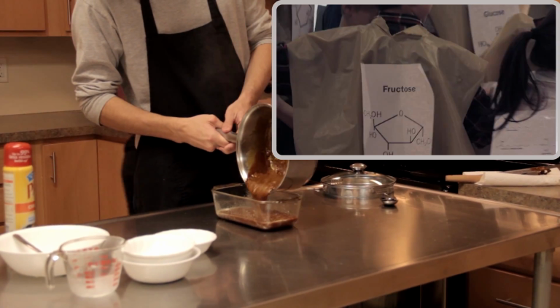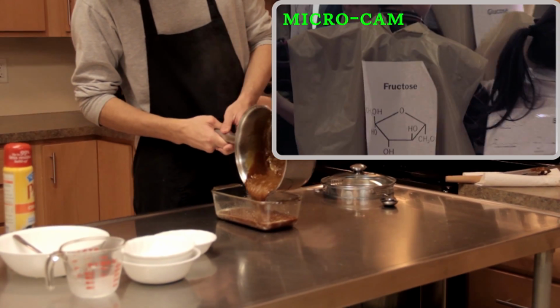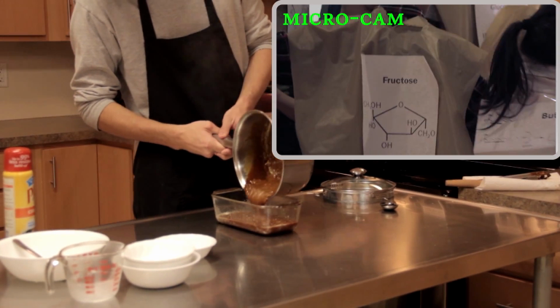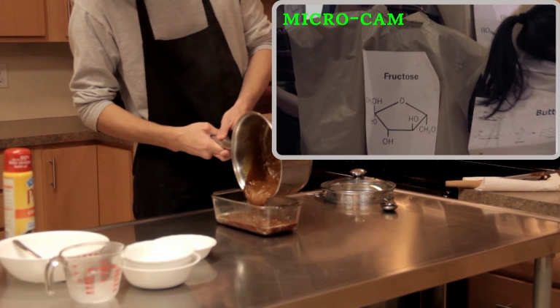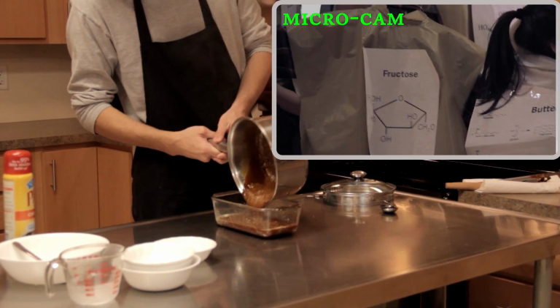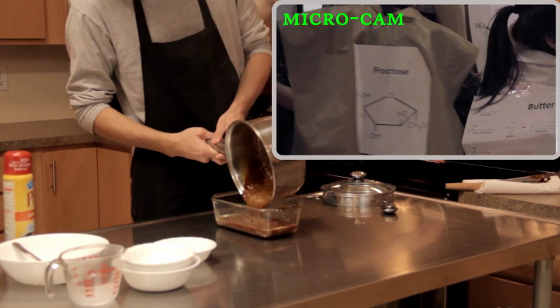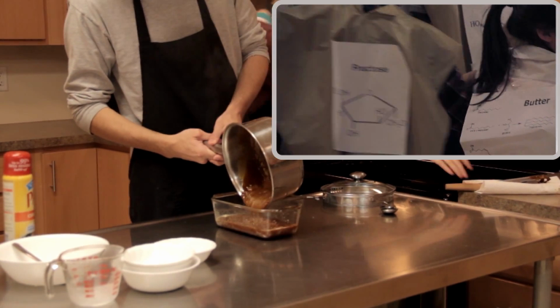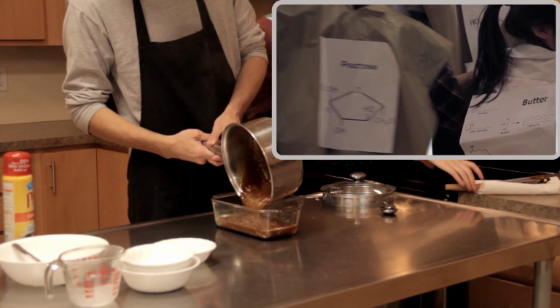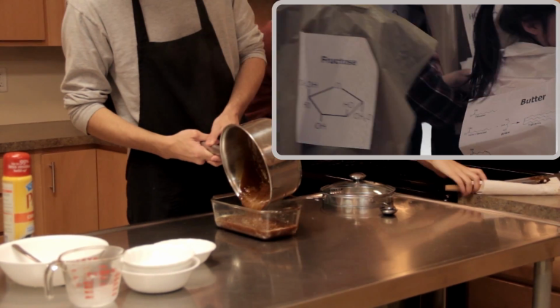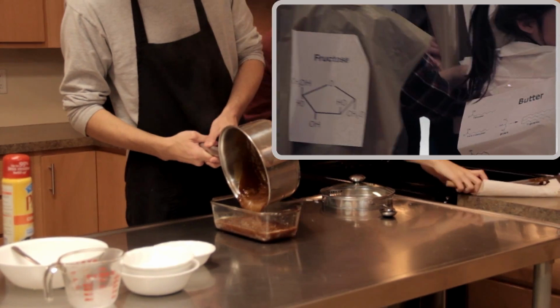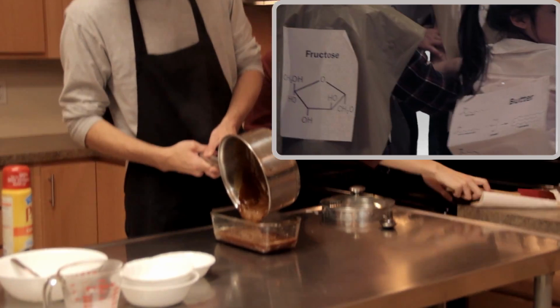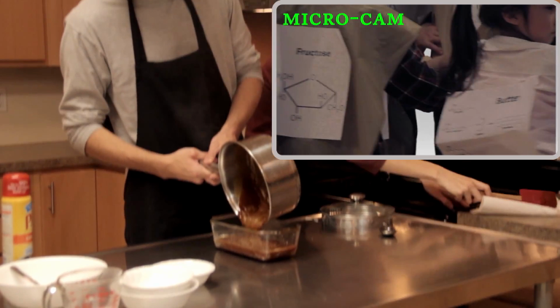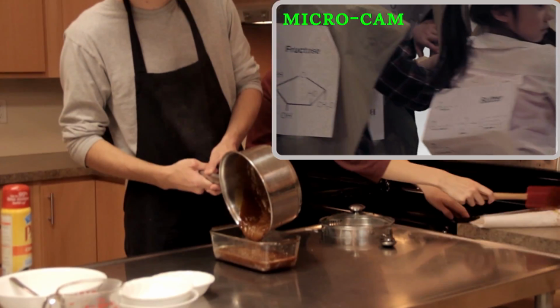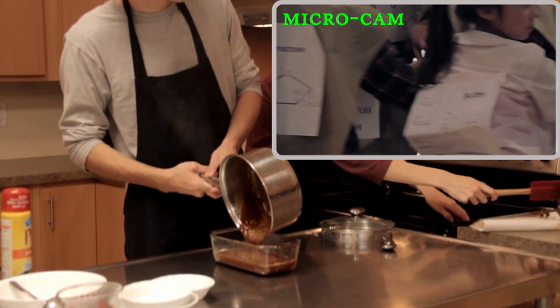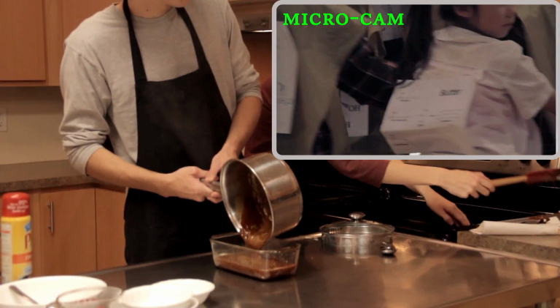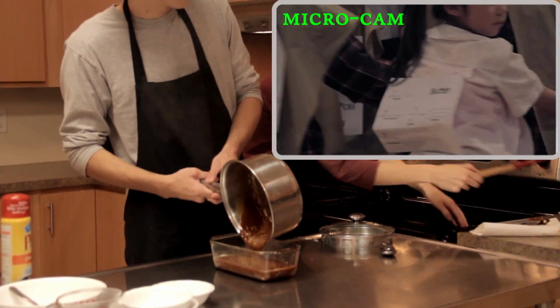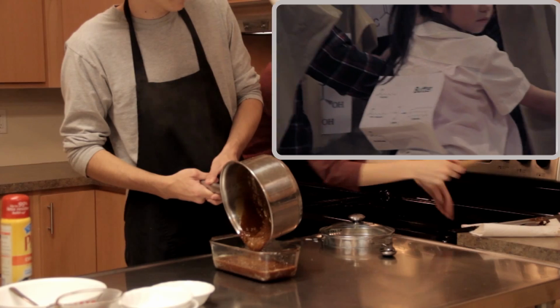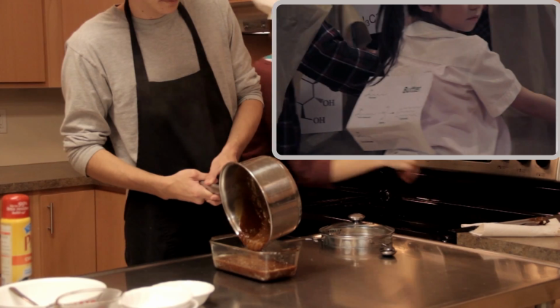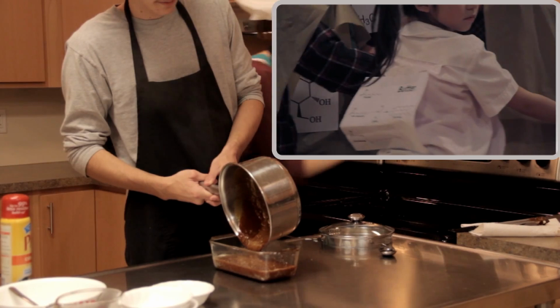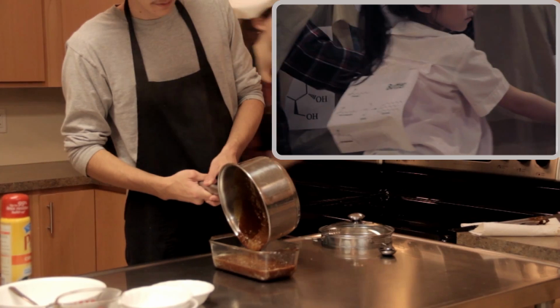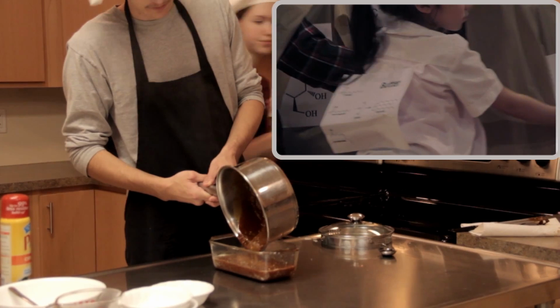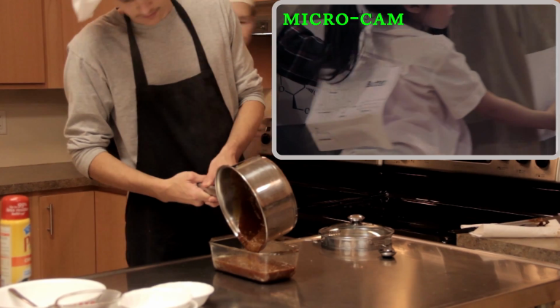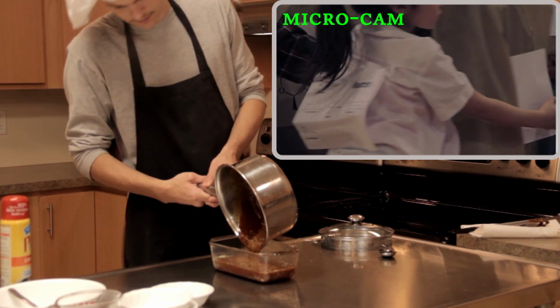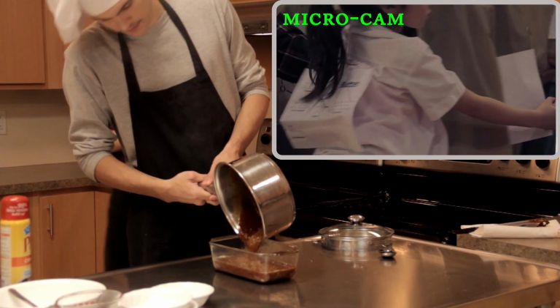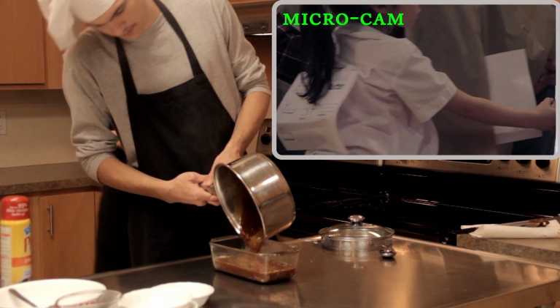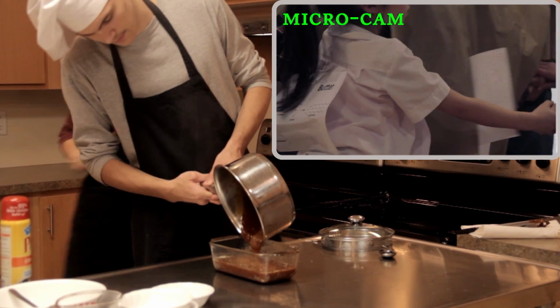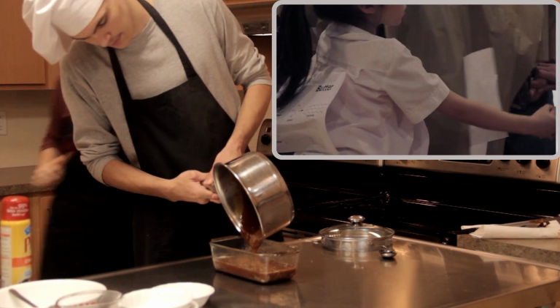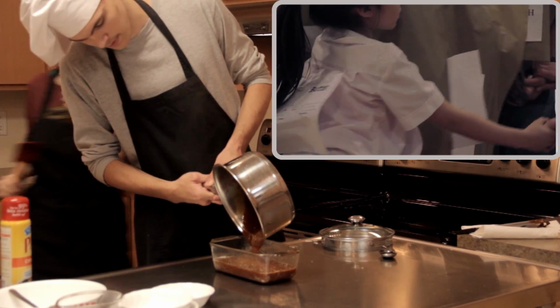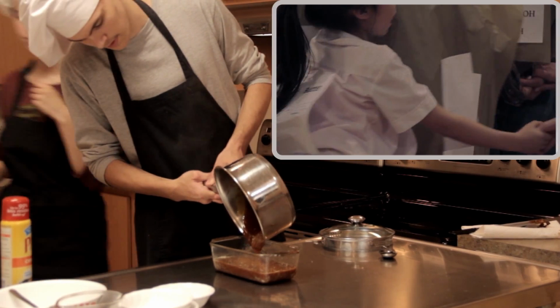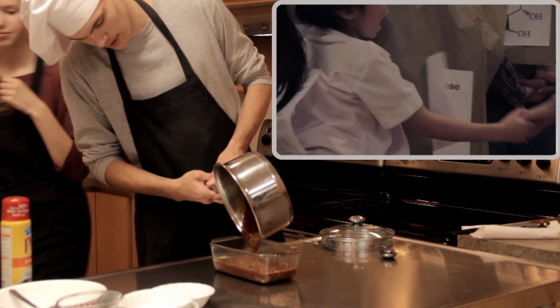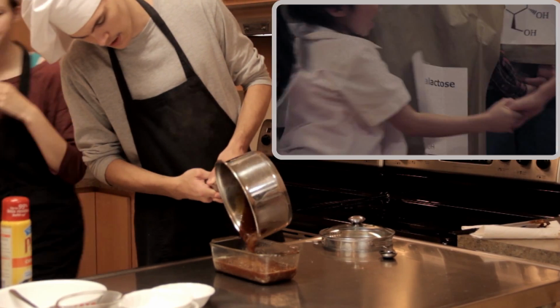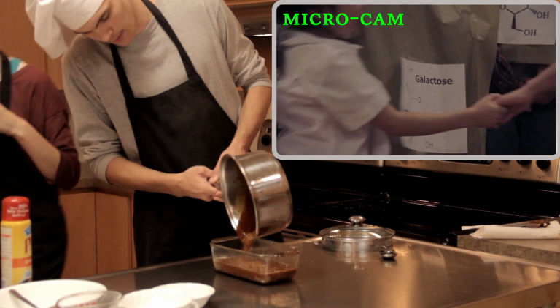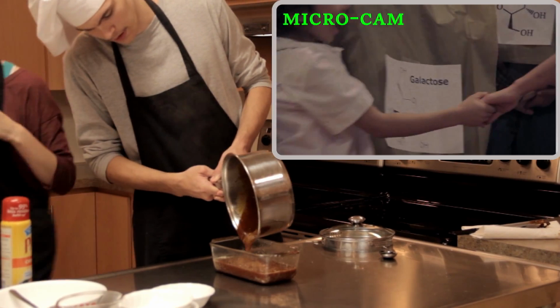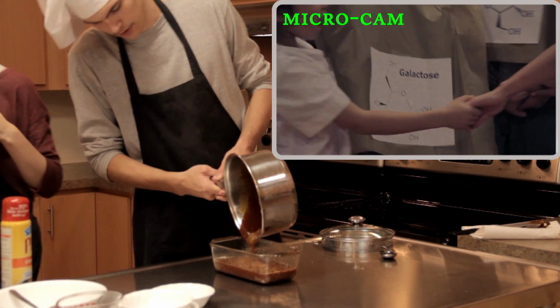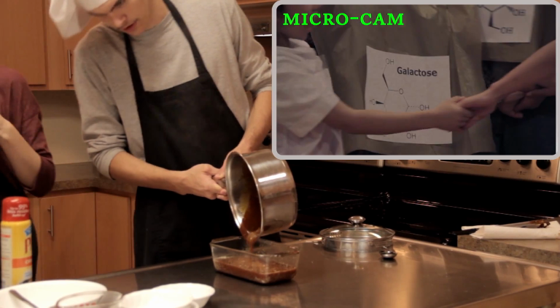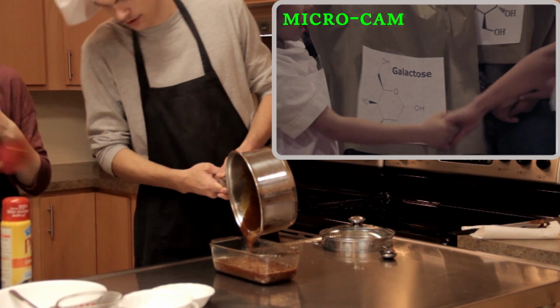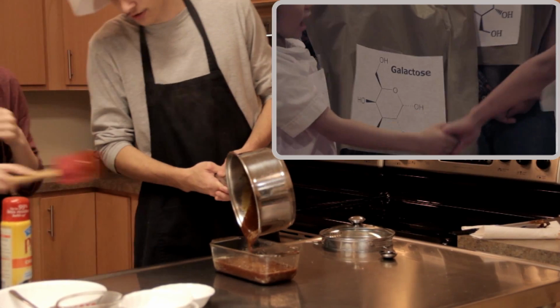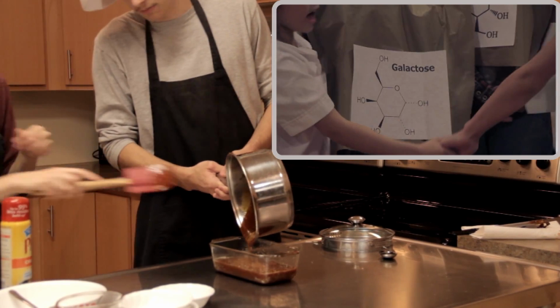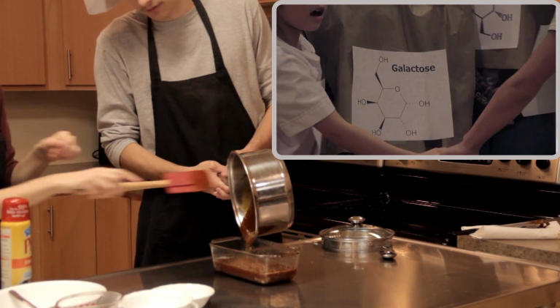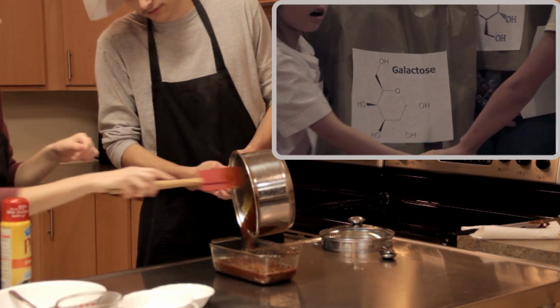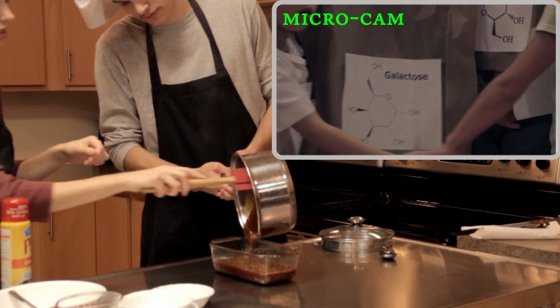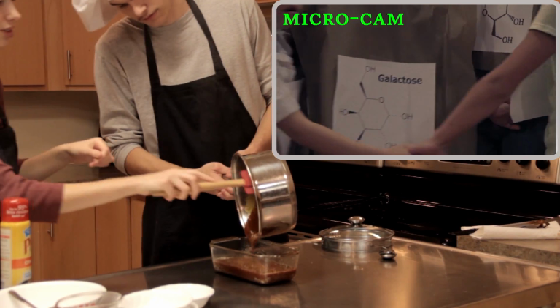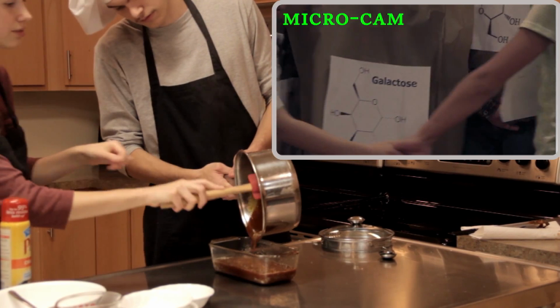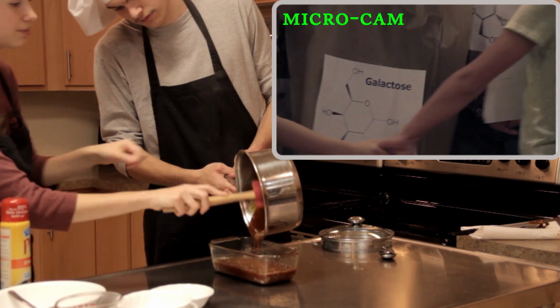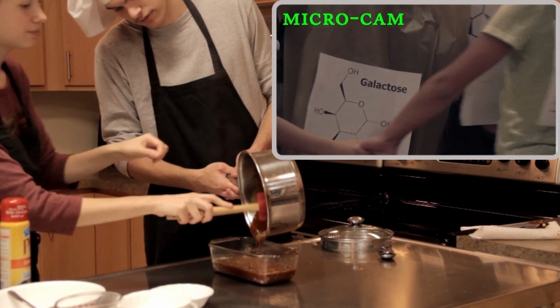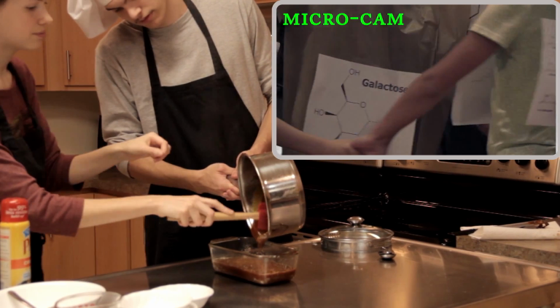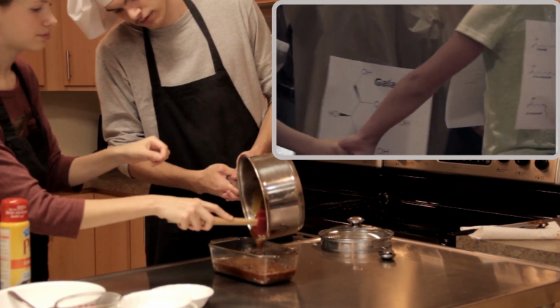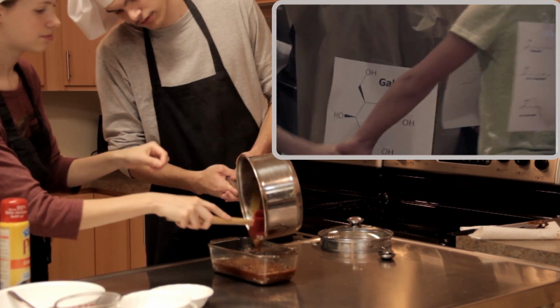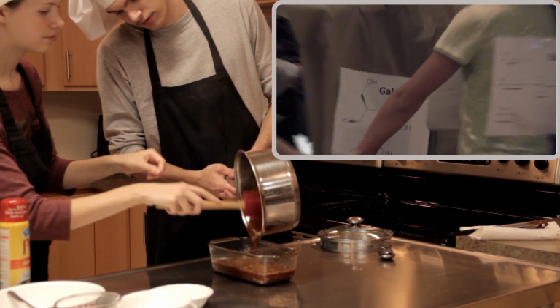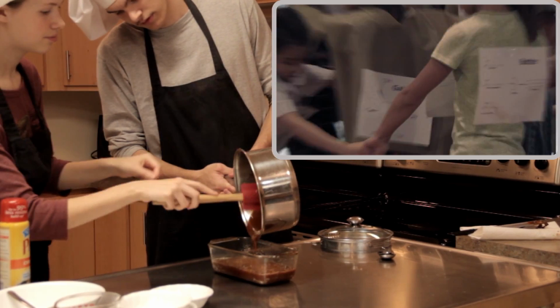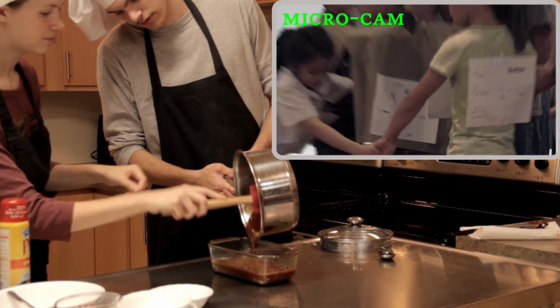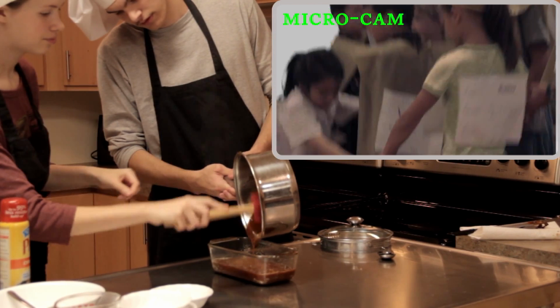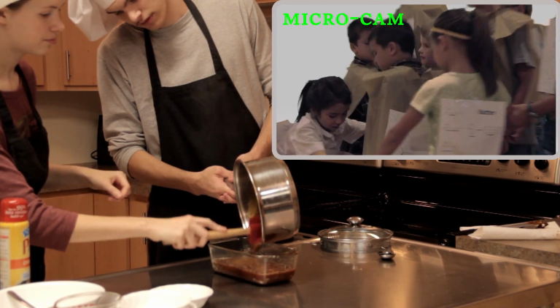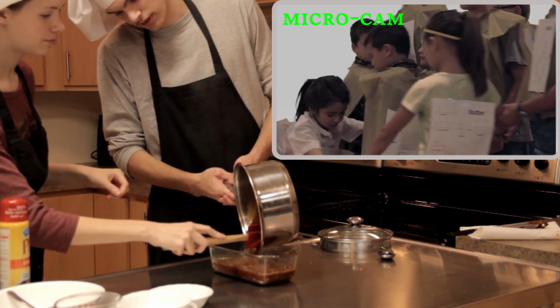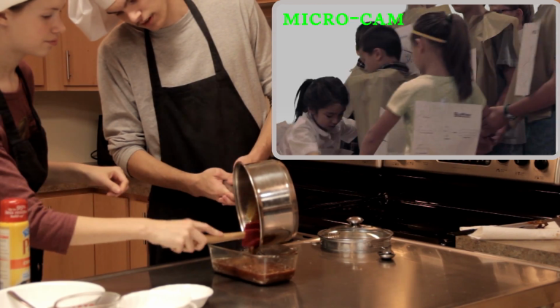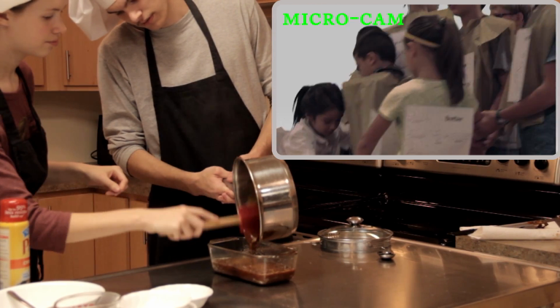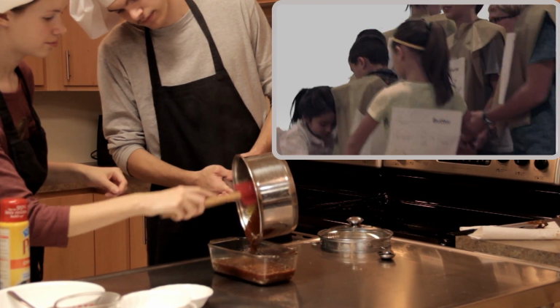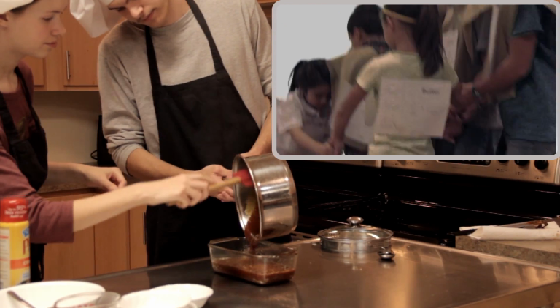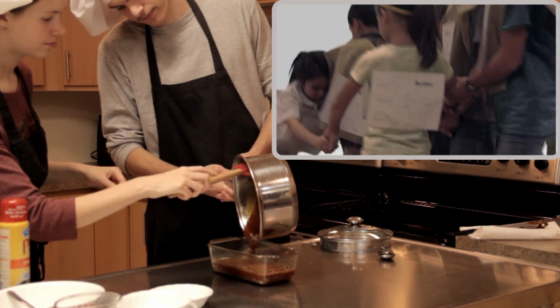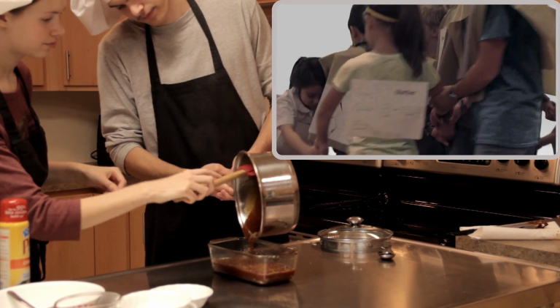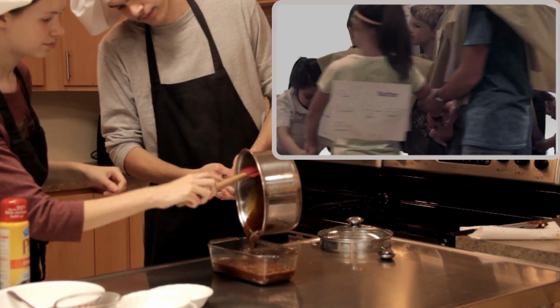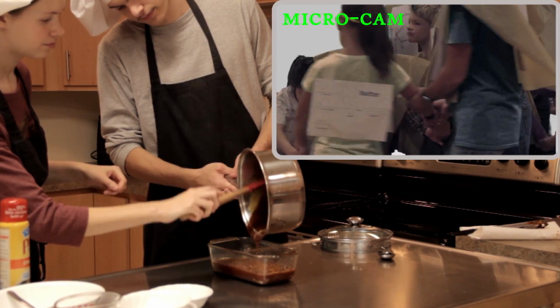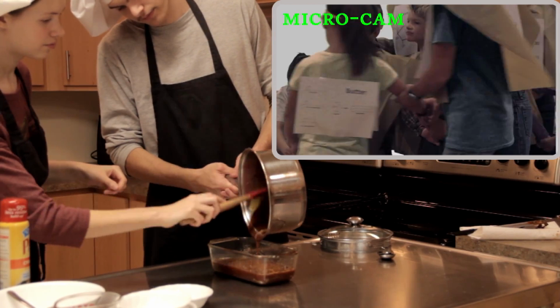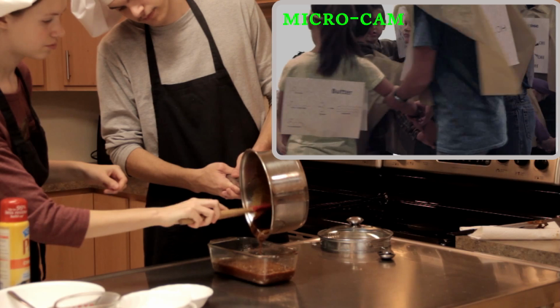Now the hard part: waiting. The caramel must cool for three and a half hours before removing it from the loaf pan and cutting it into small pieces.